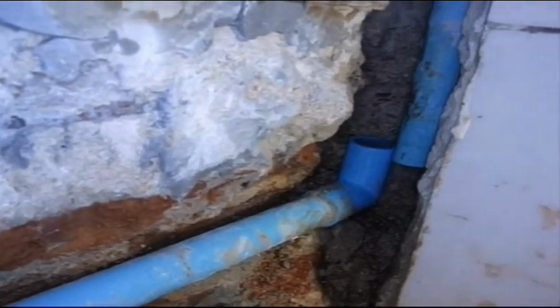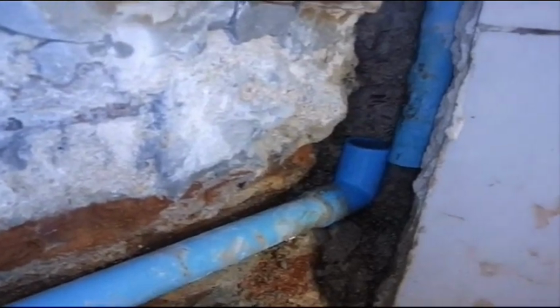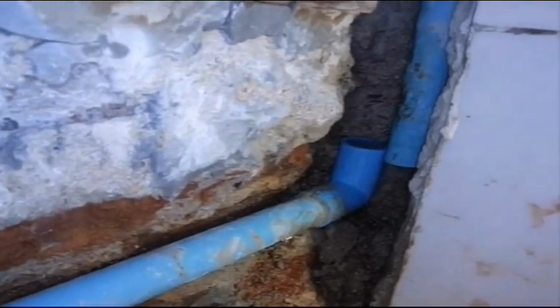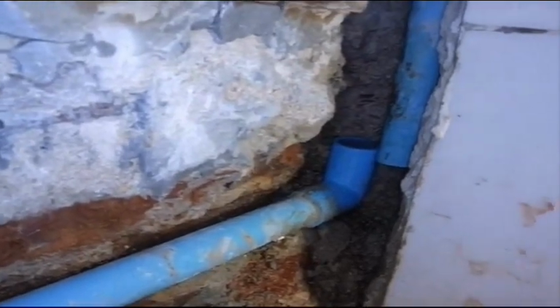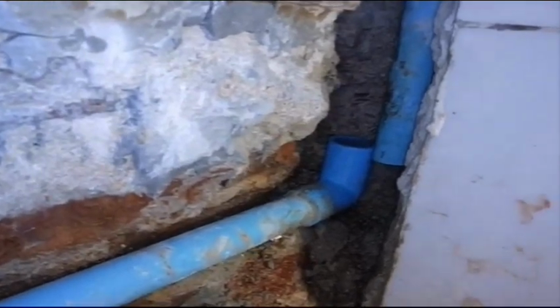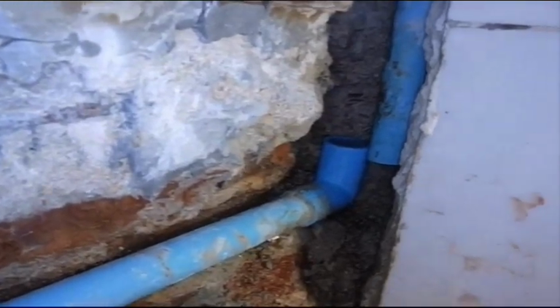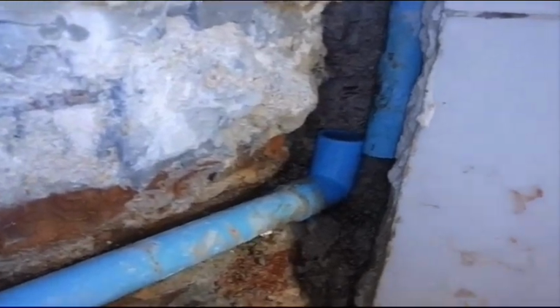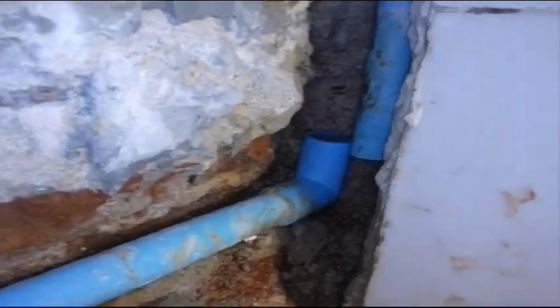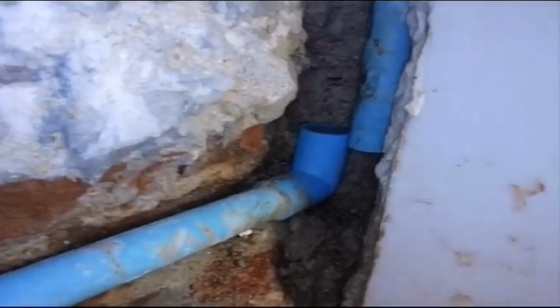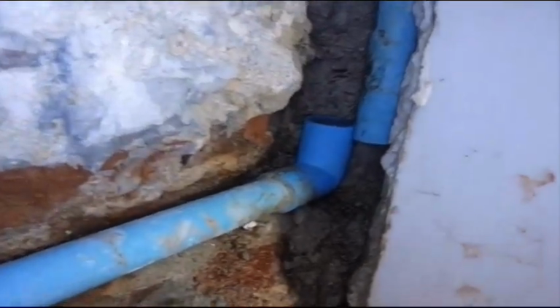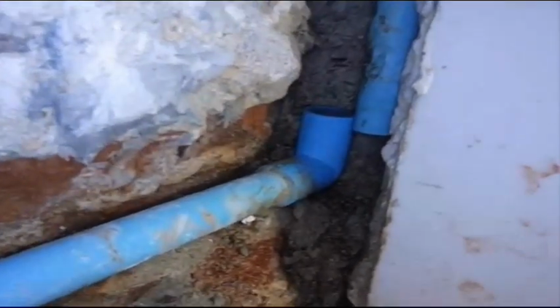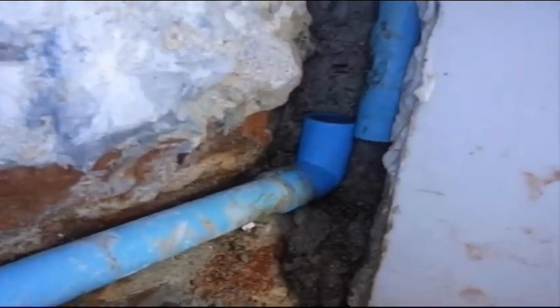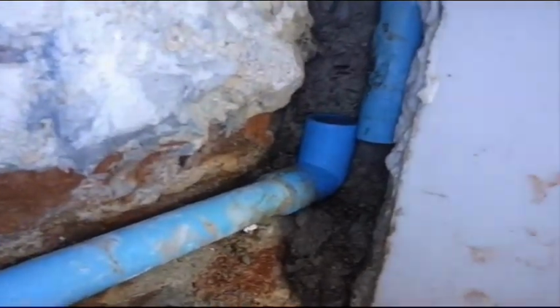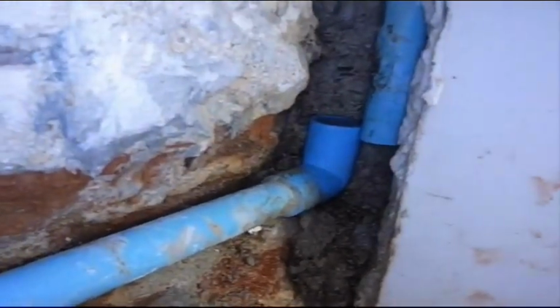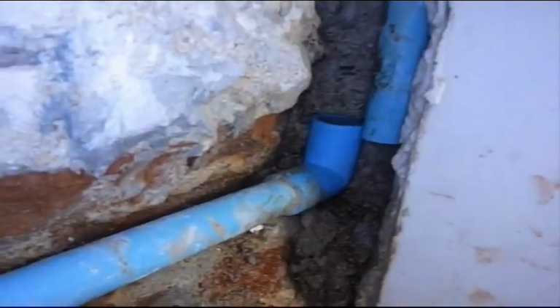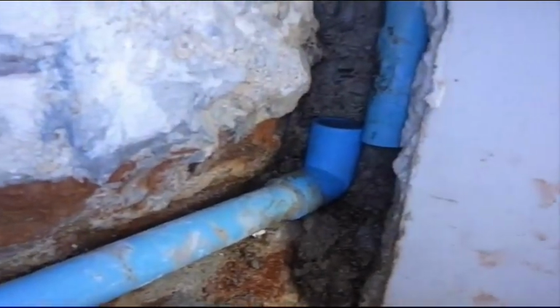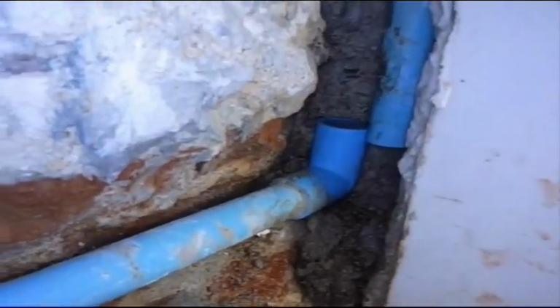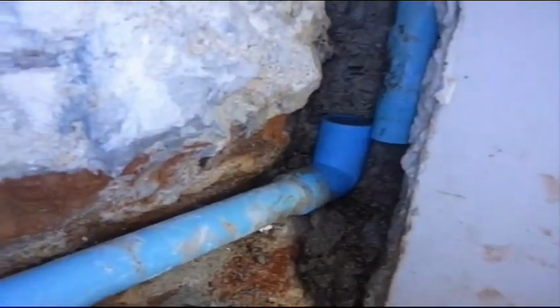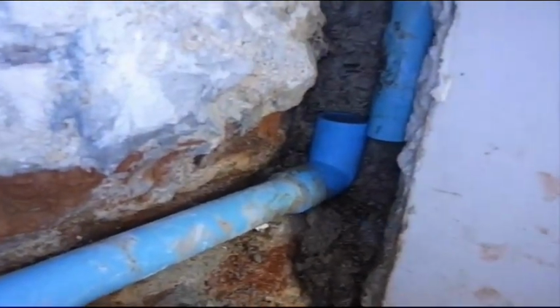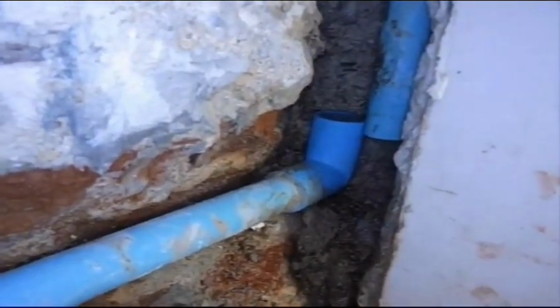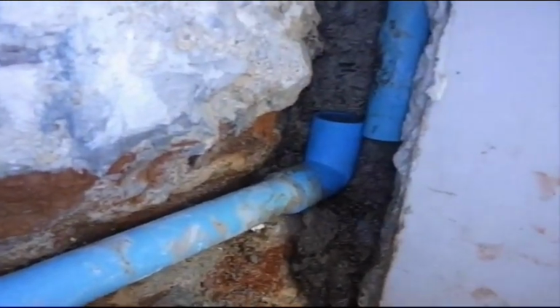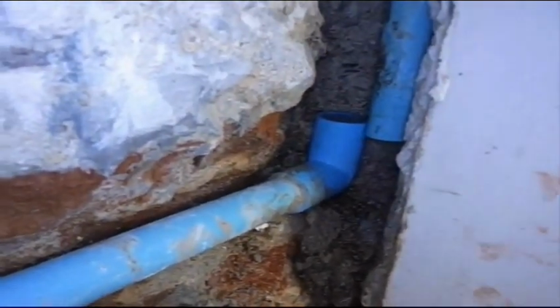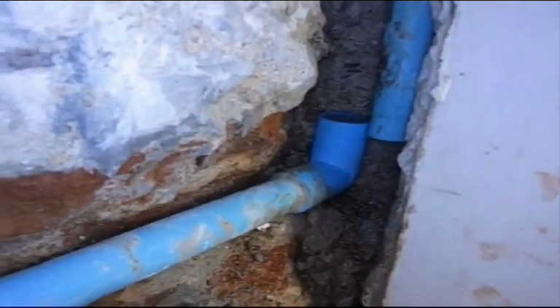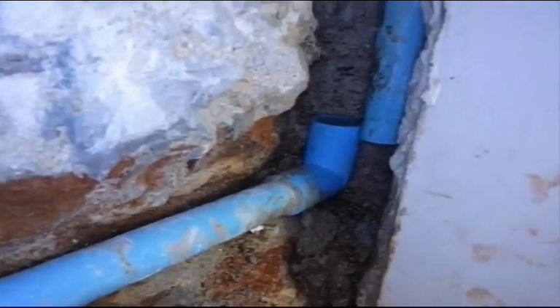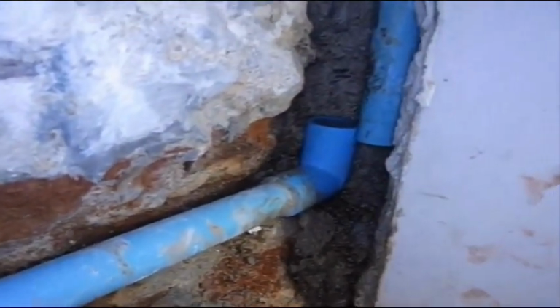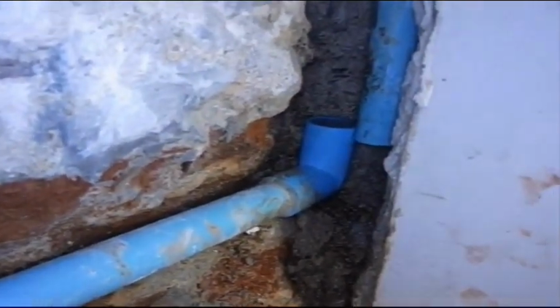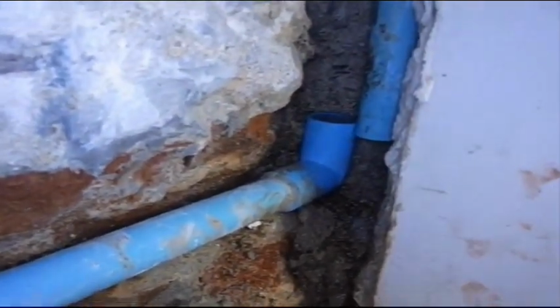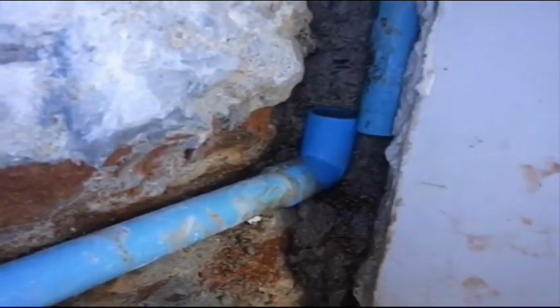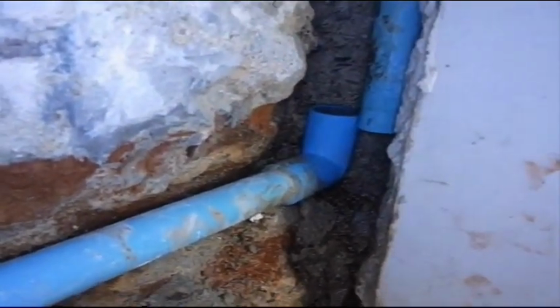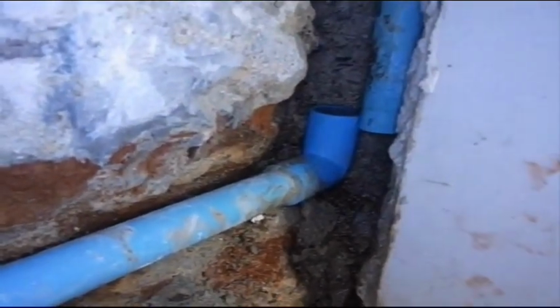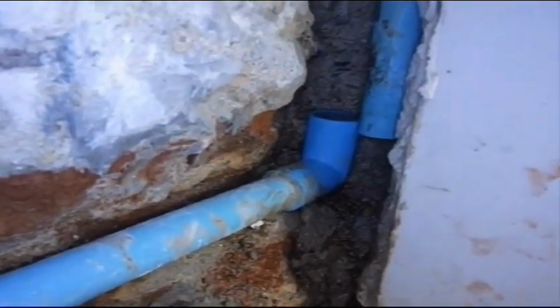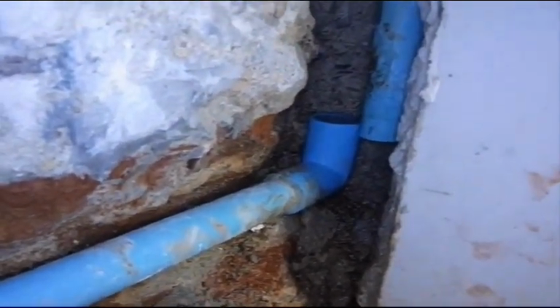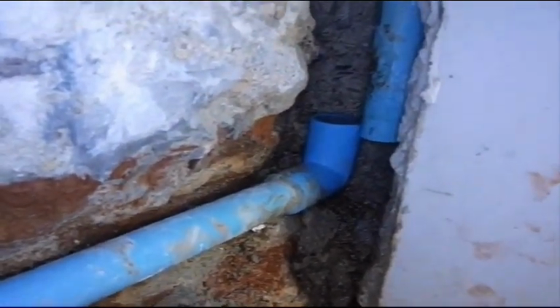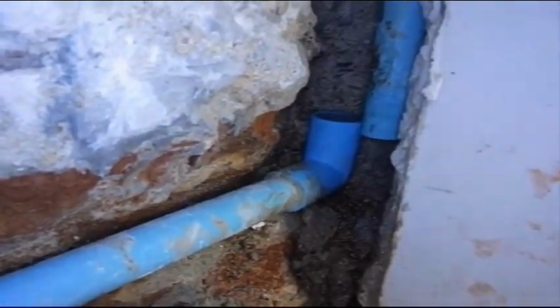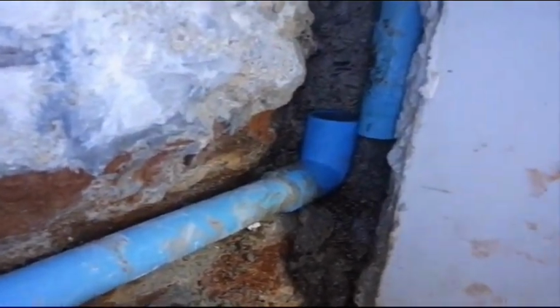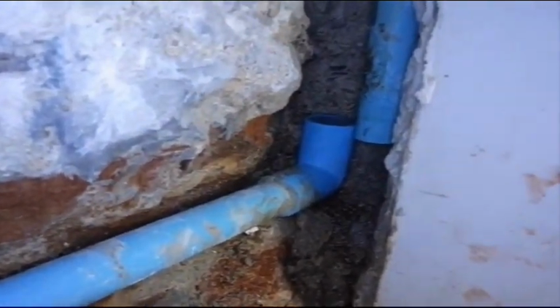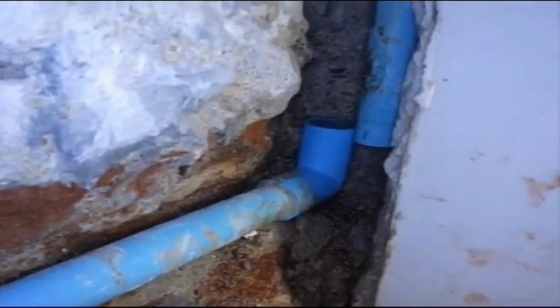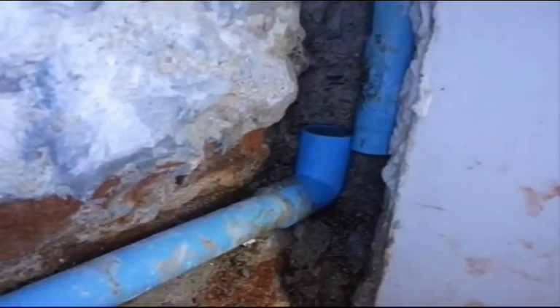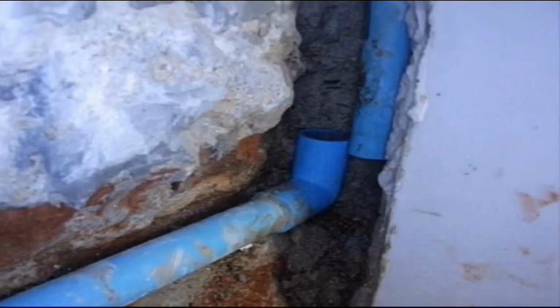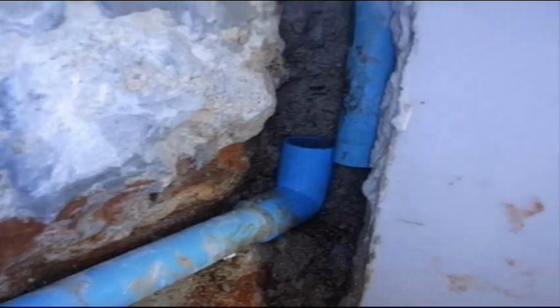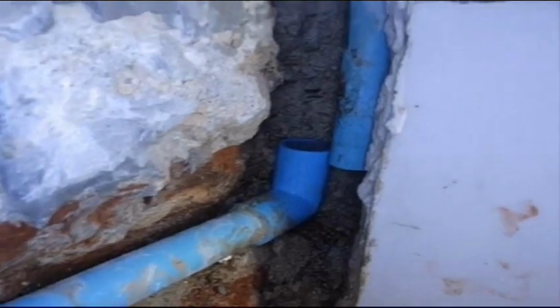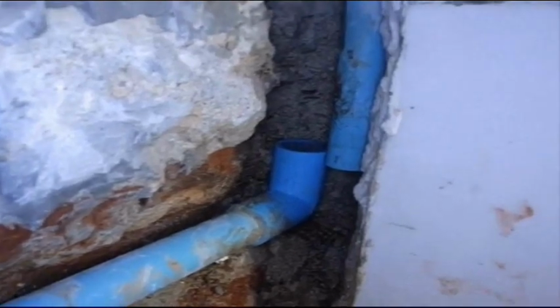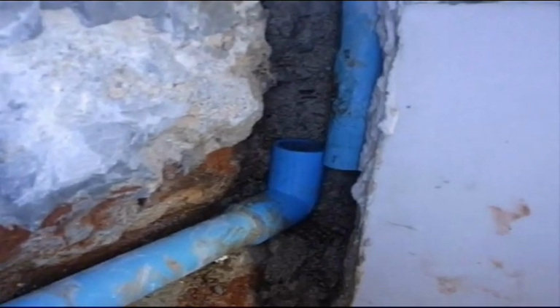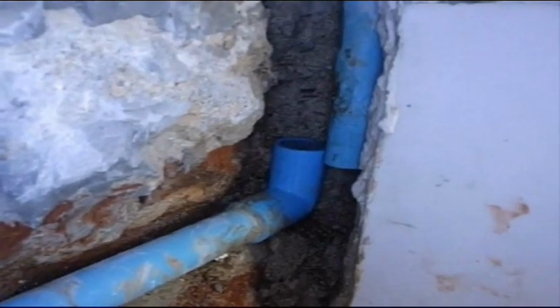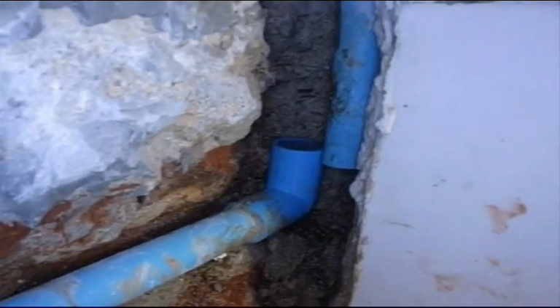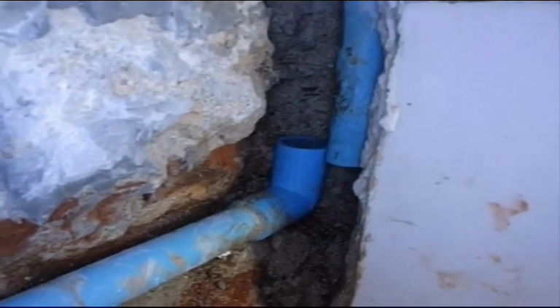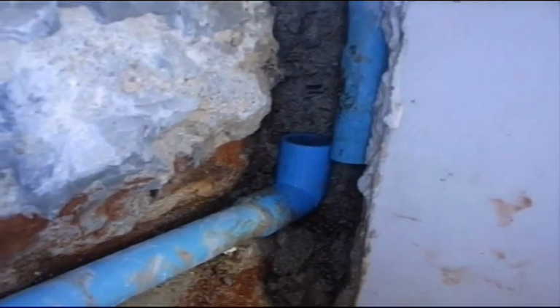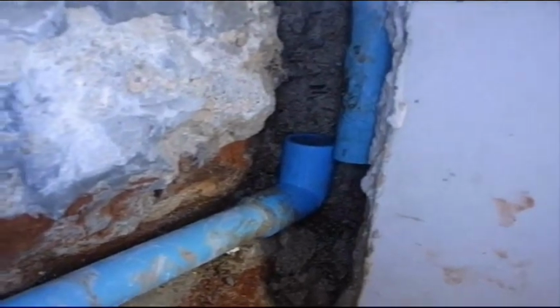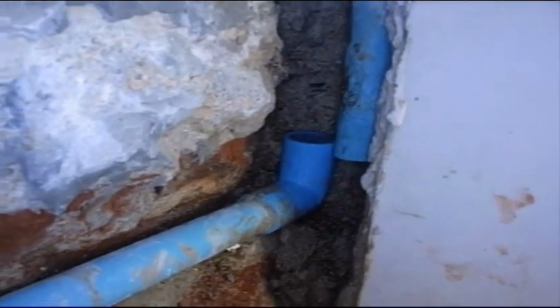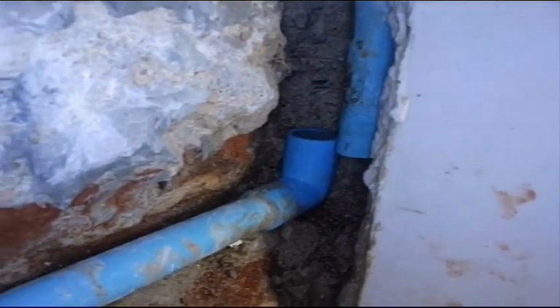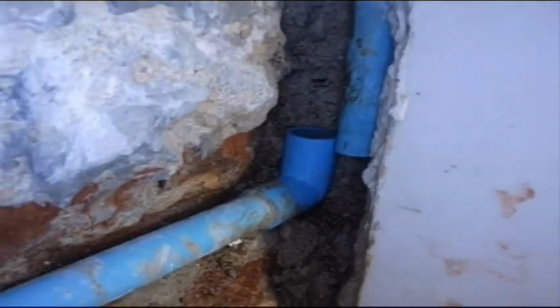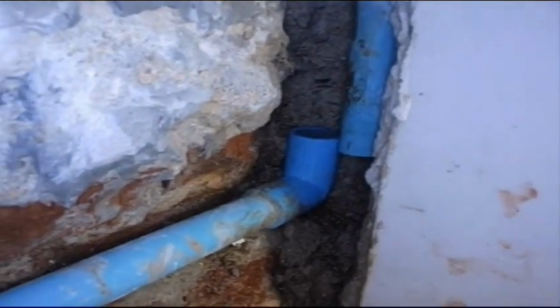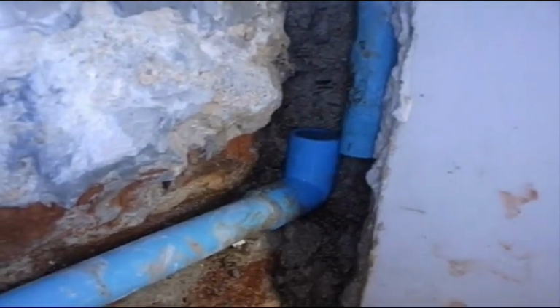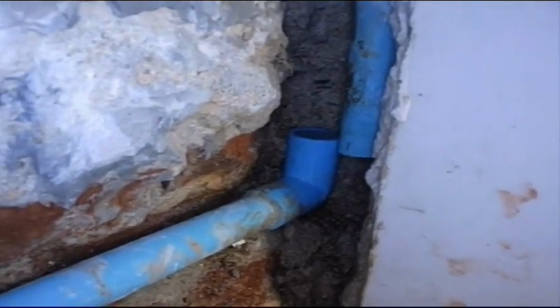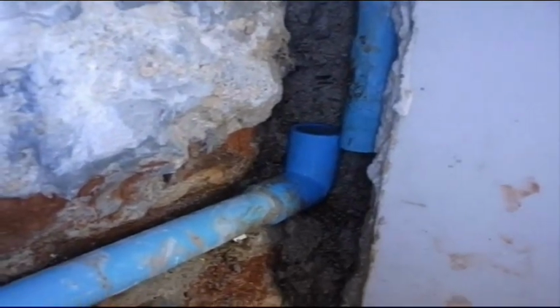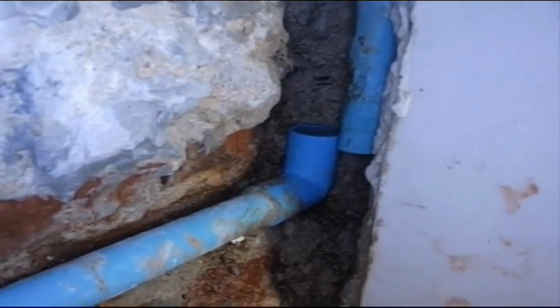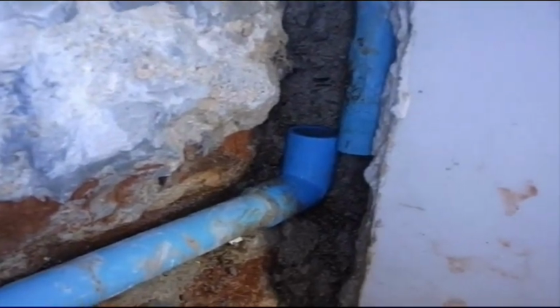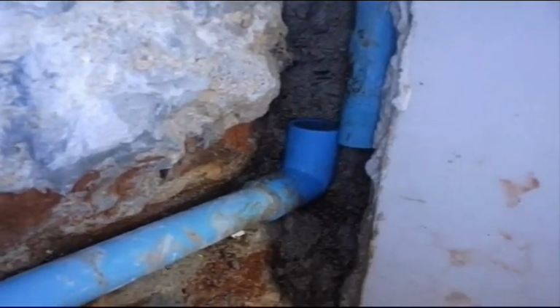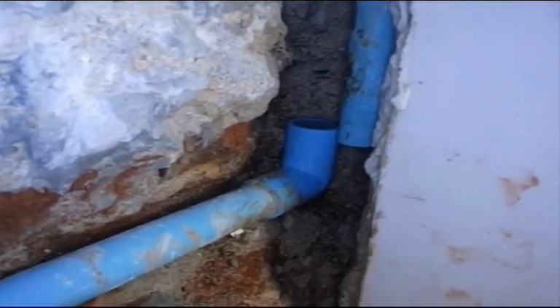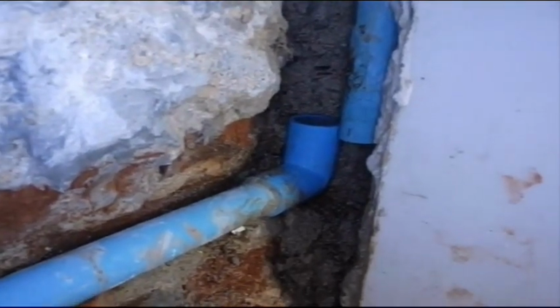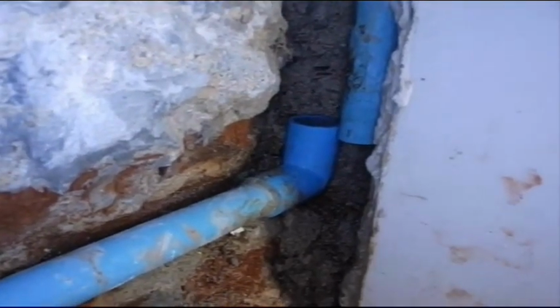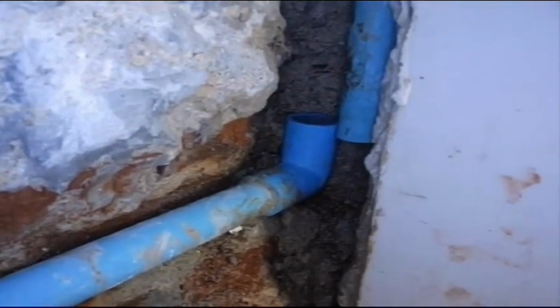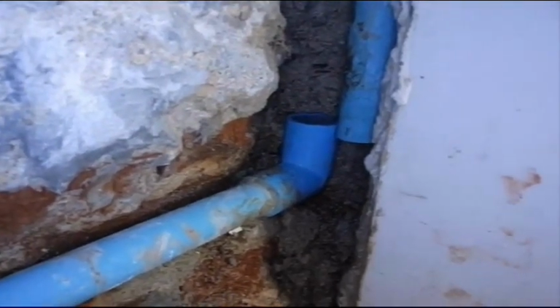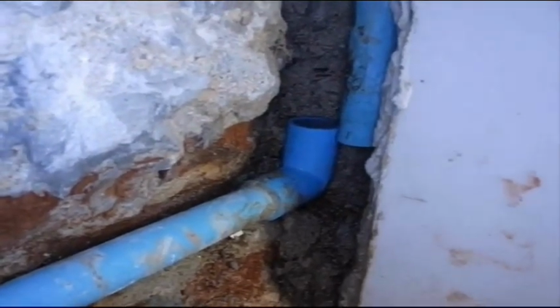This is a mess that was caused by a contractor 8 years ago. They forgot 3 joints in this area, so I wasn't surprised.